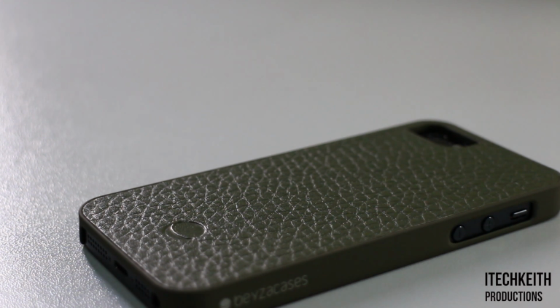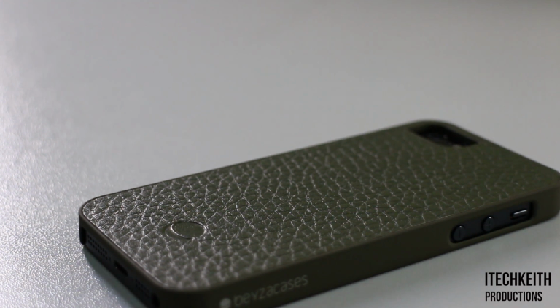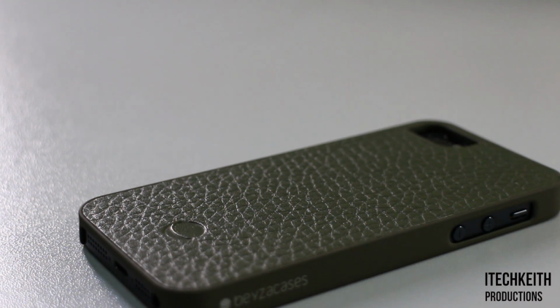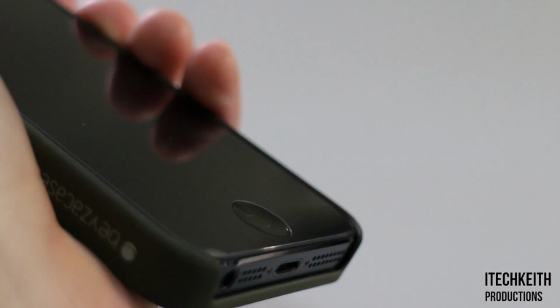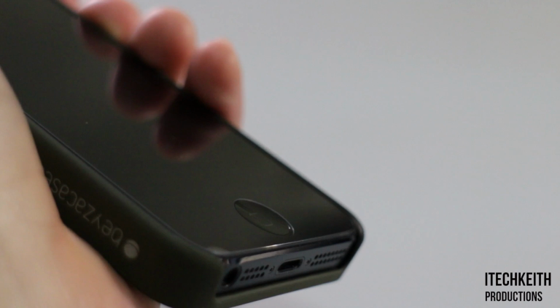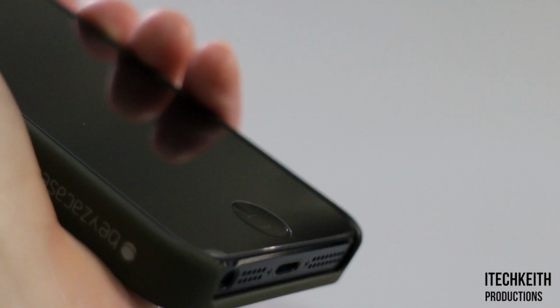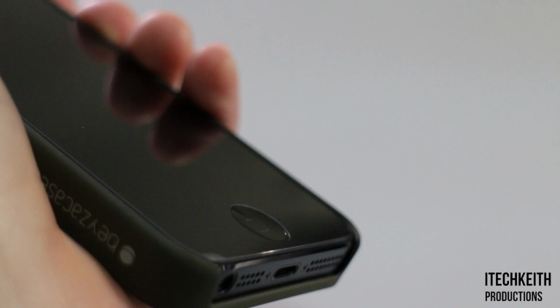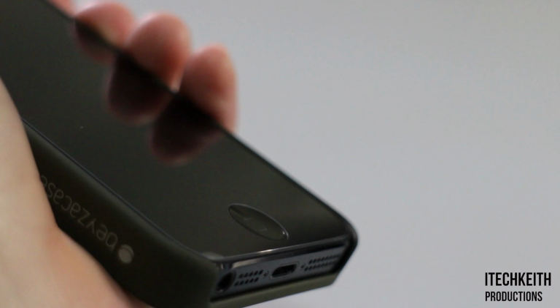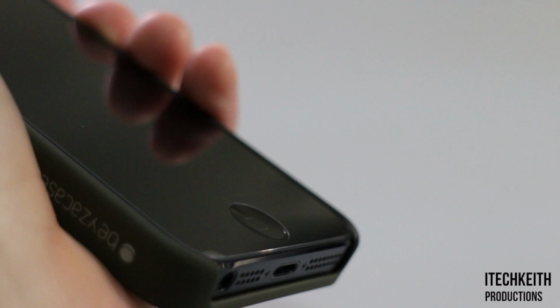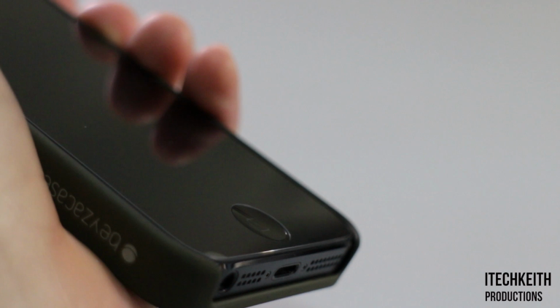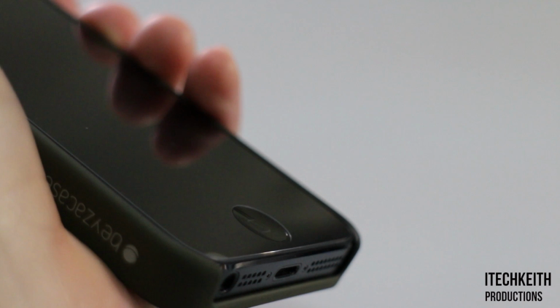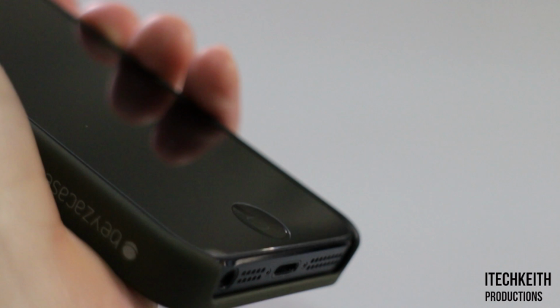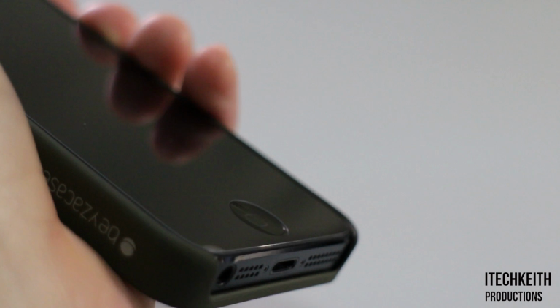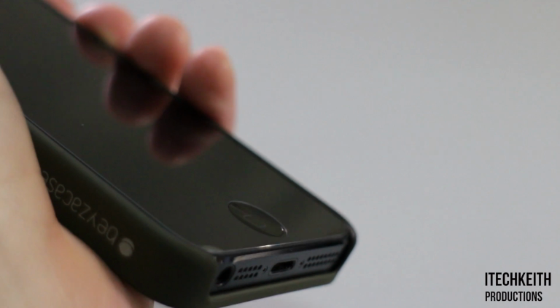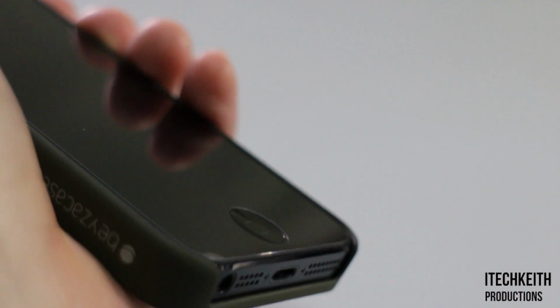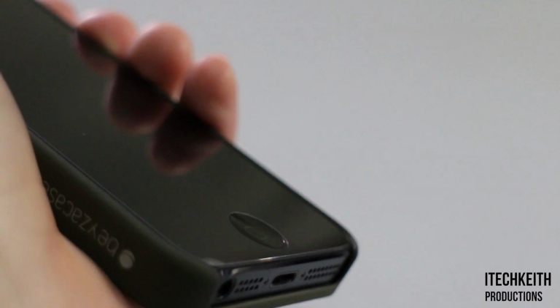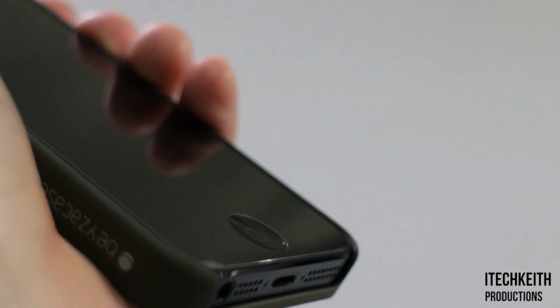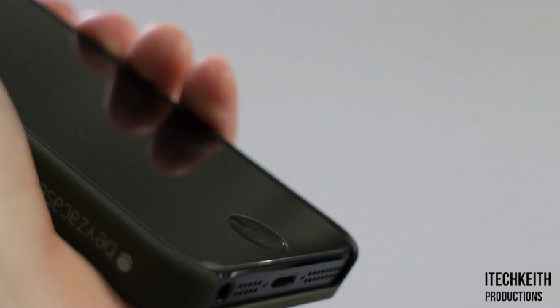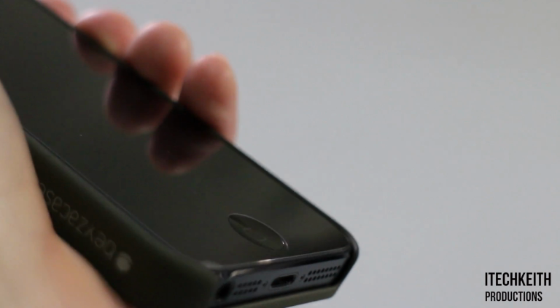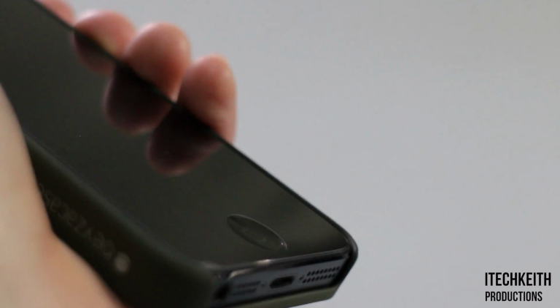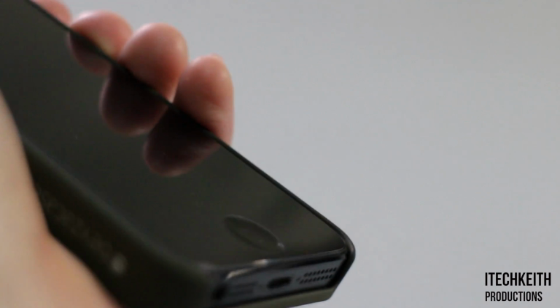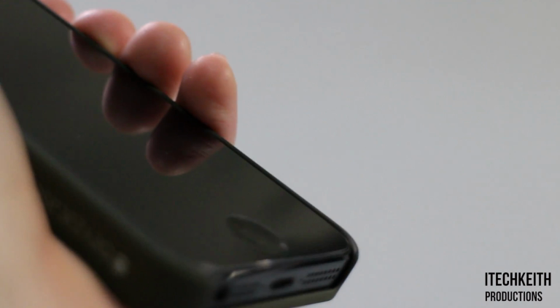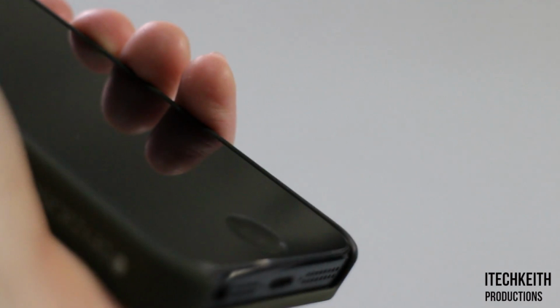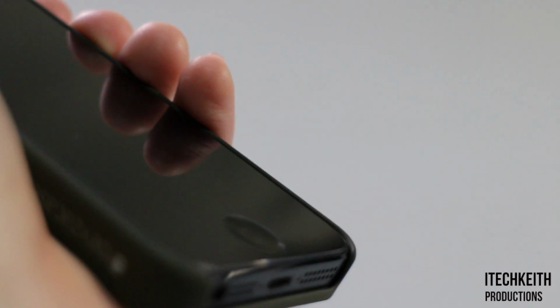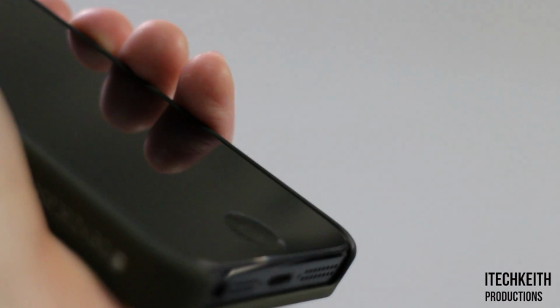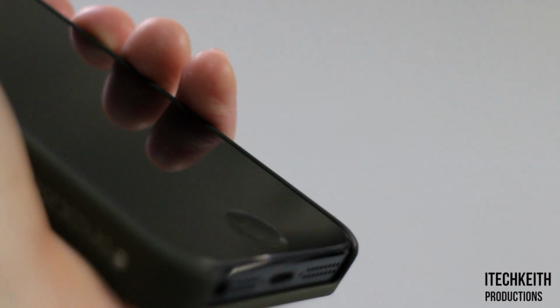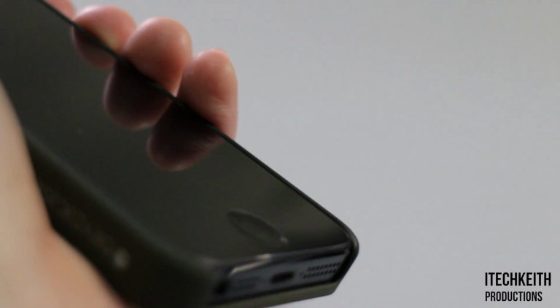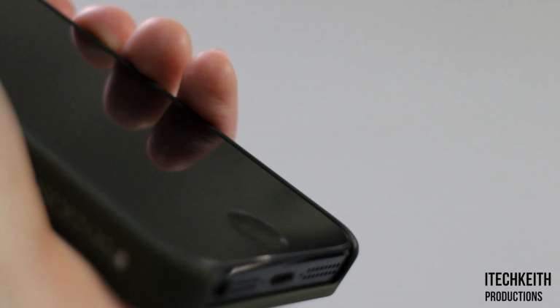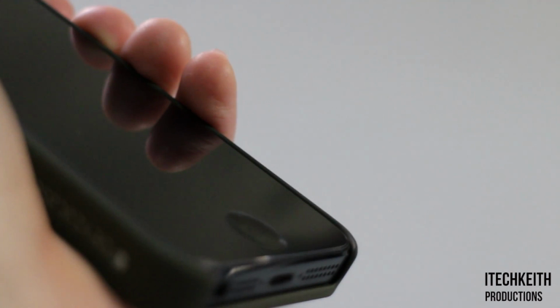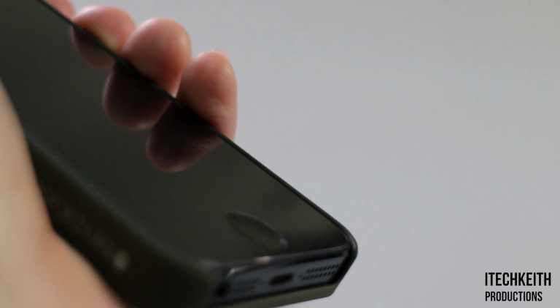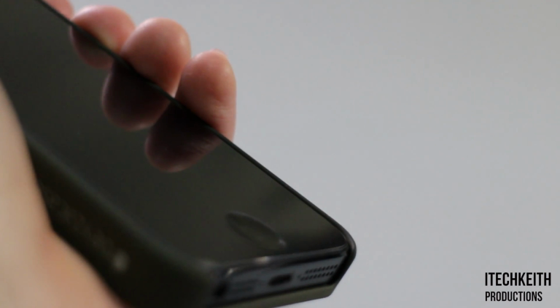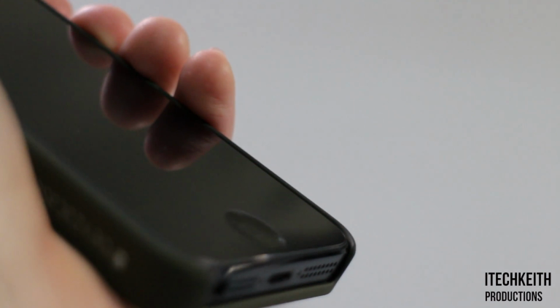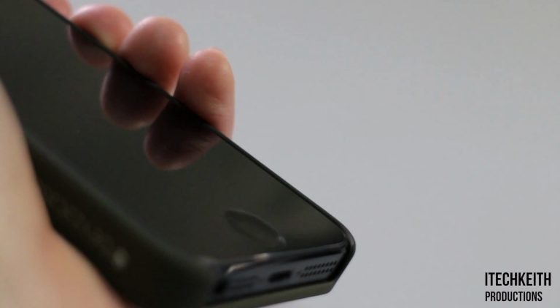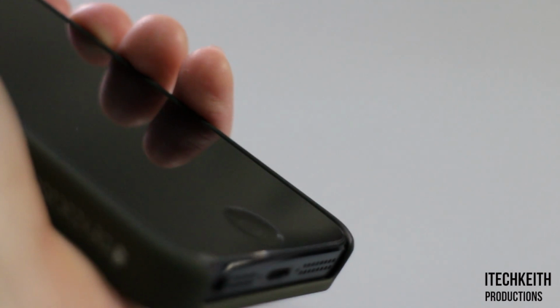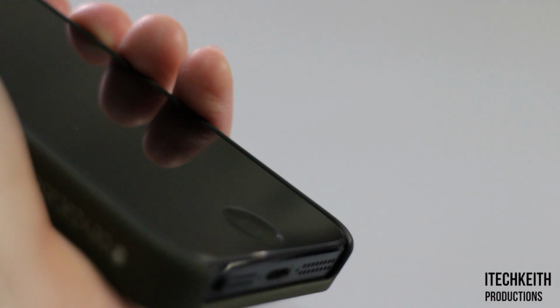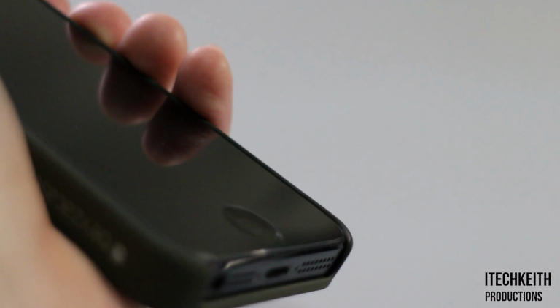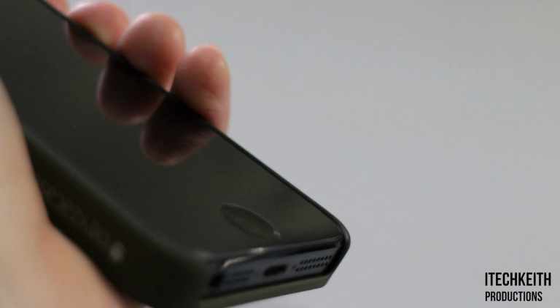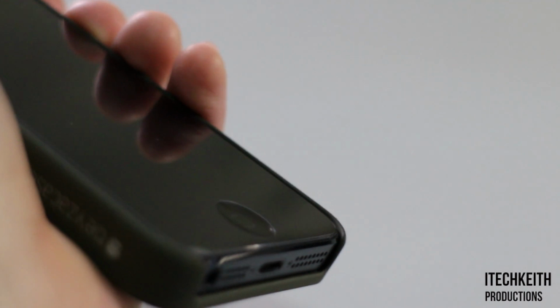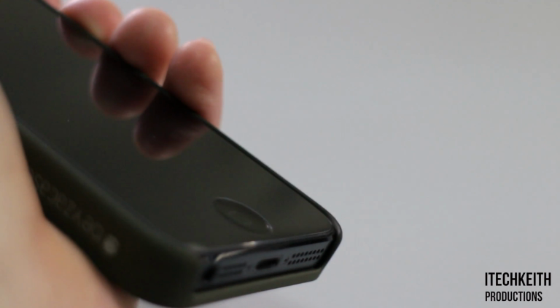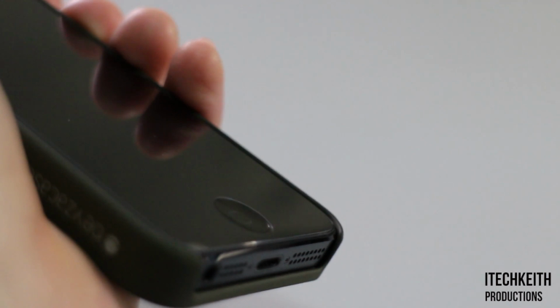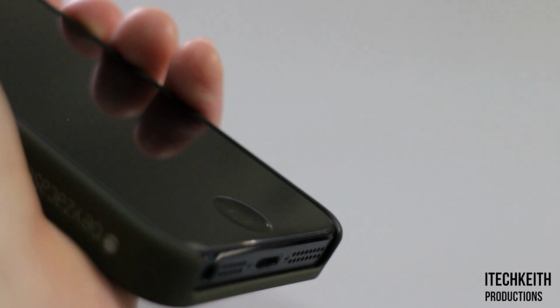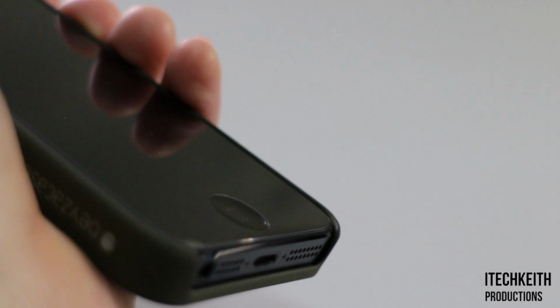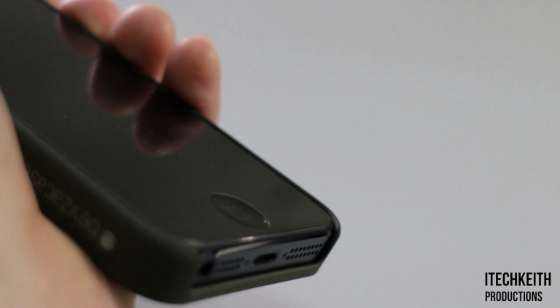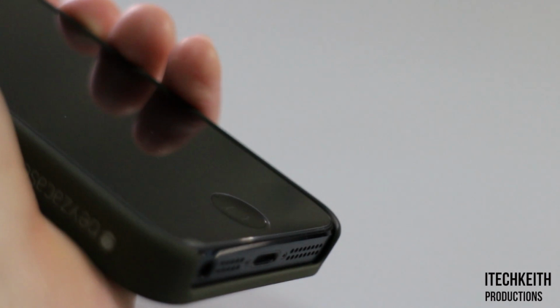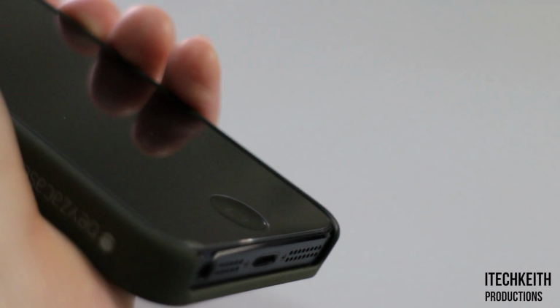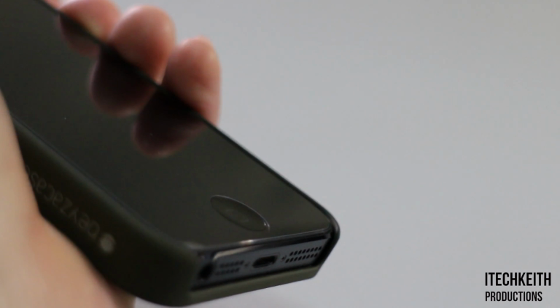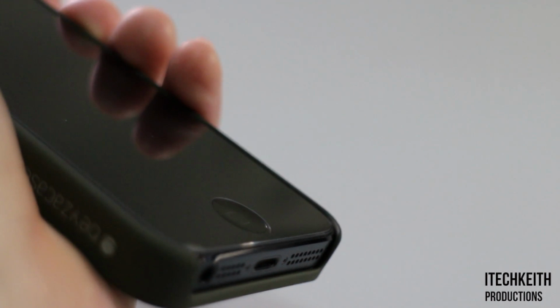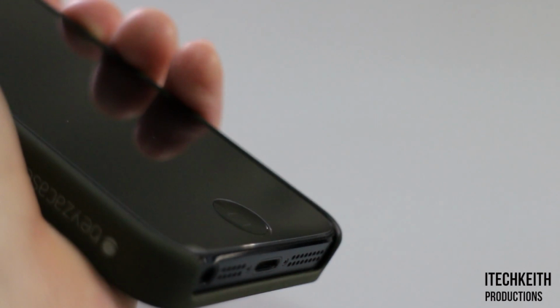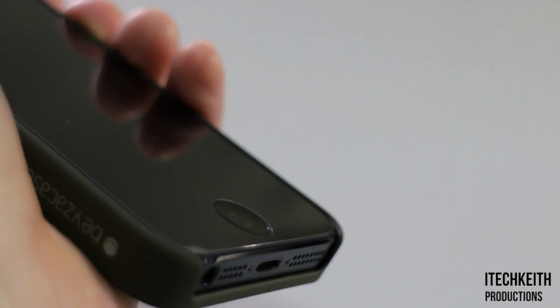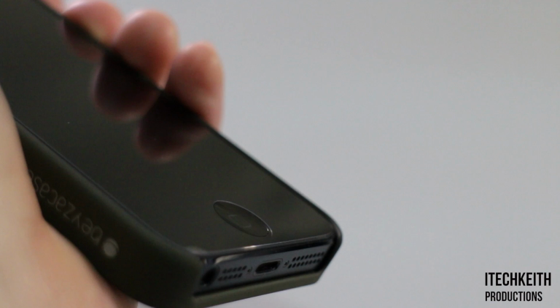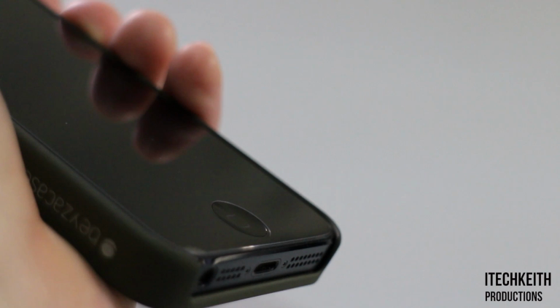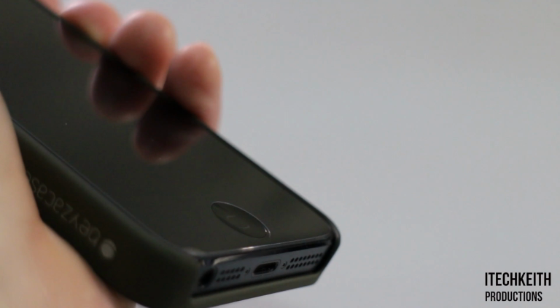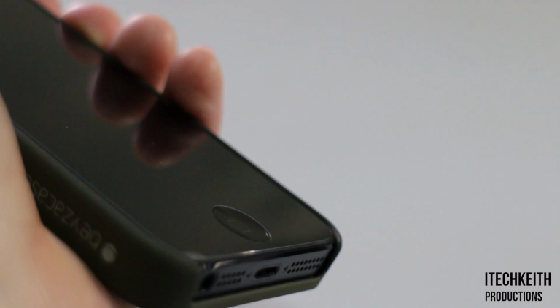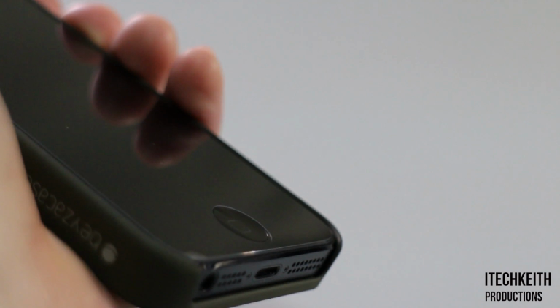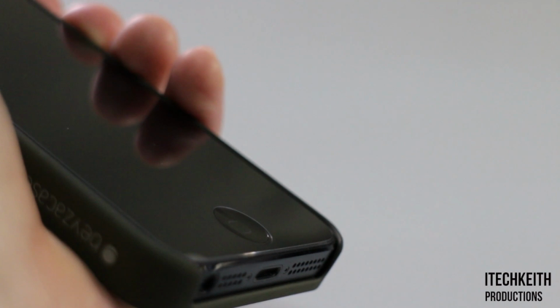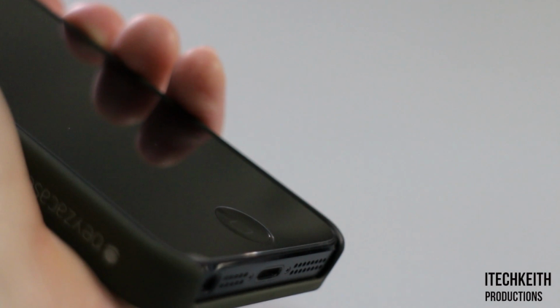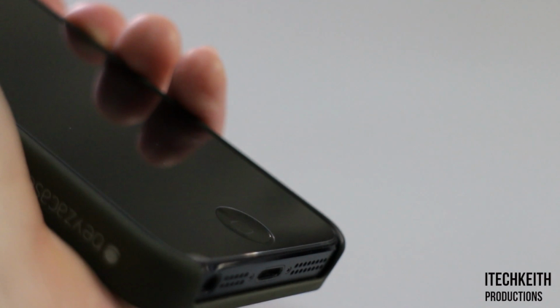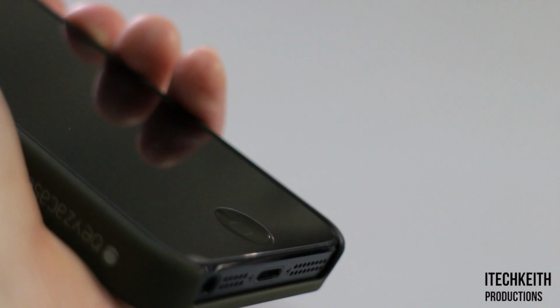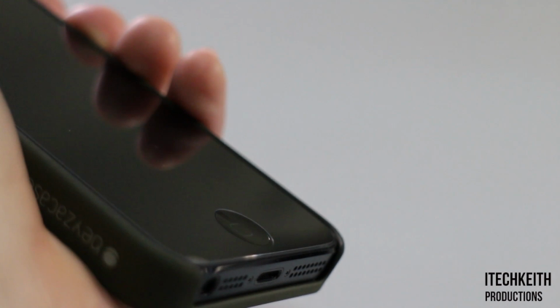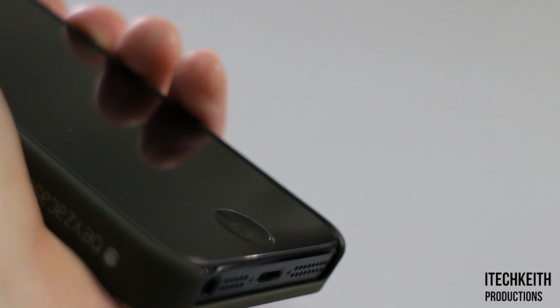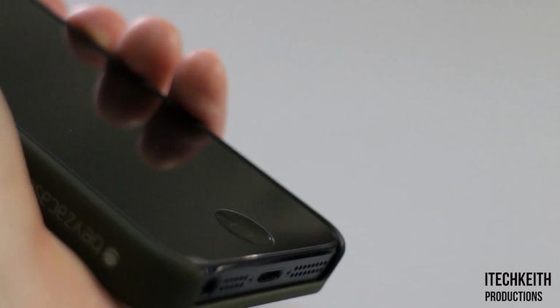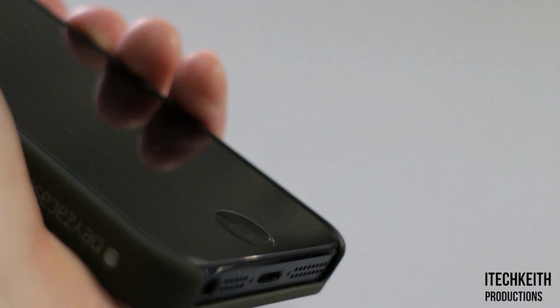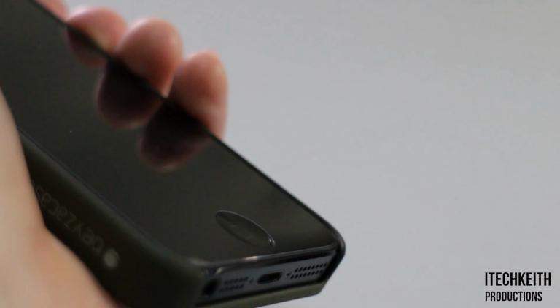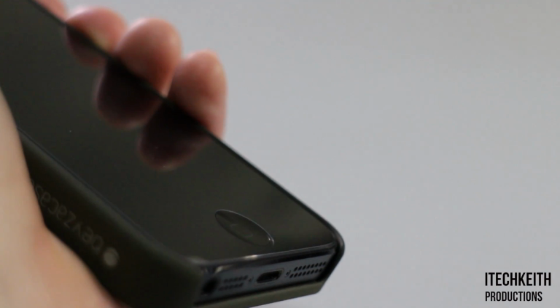The sides also barely provide any protection if you drop your iPhone face forward; however, it does prevent the screen from getting scratched when placed on a table.